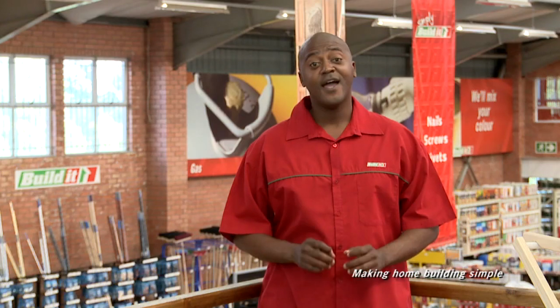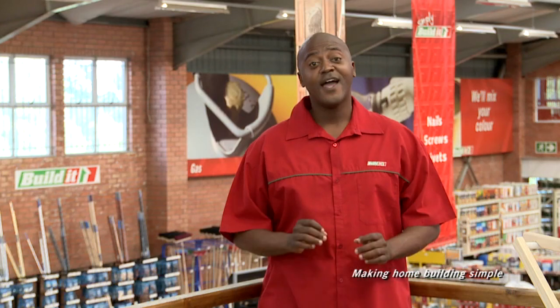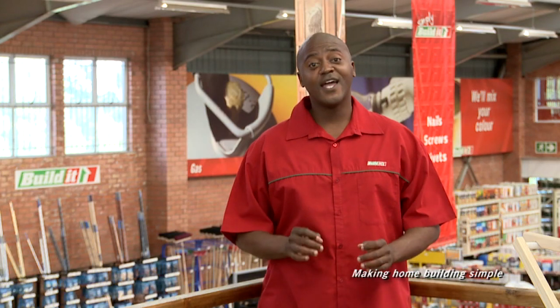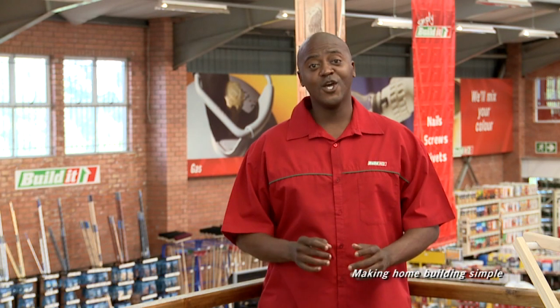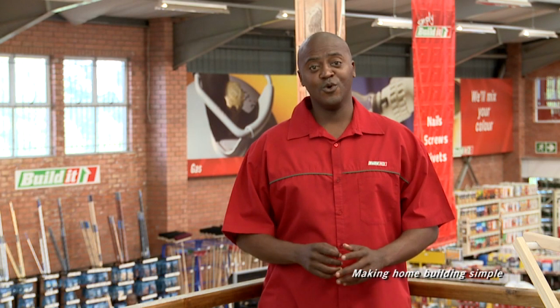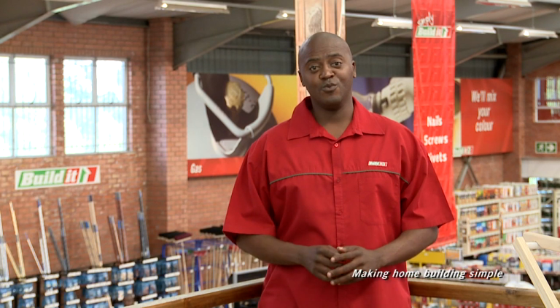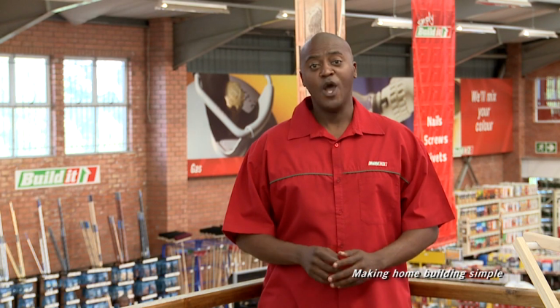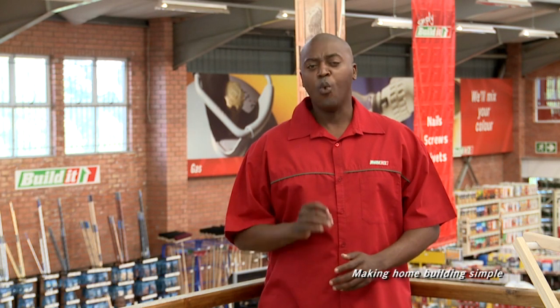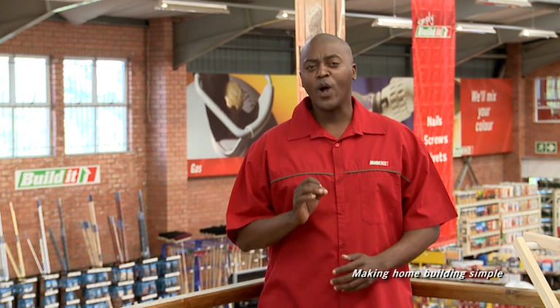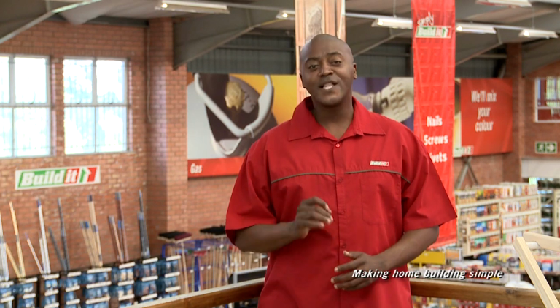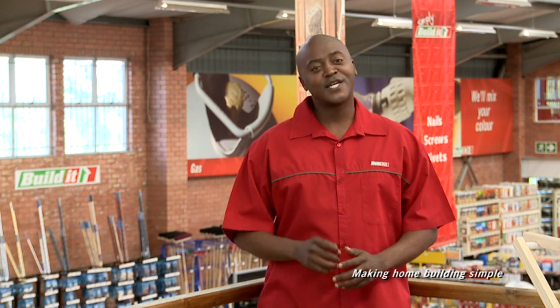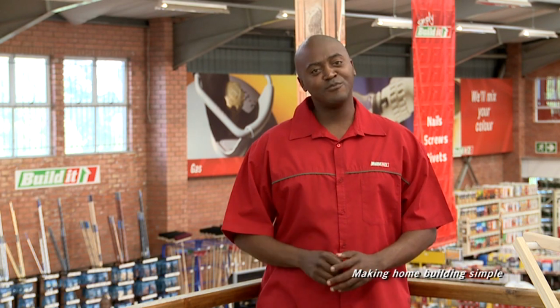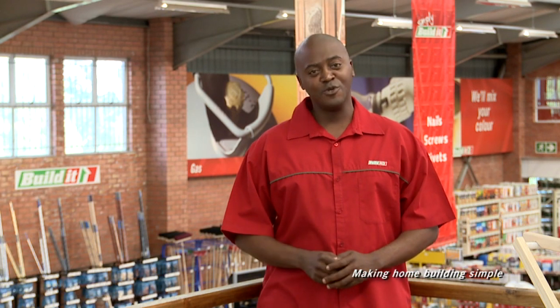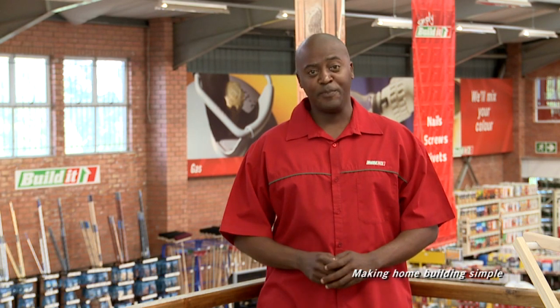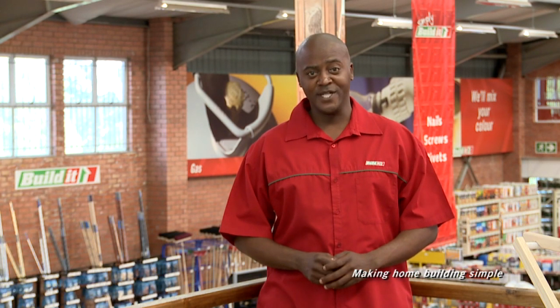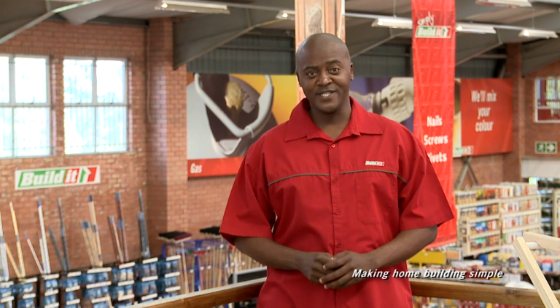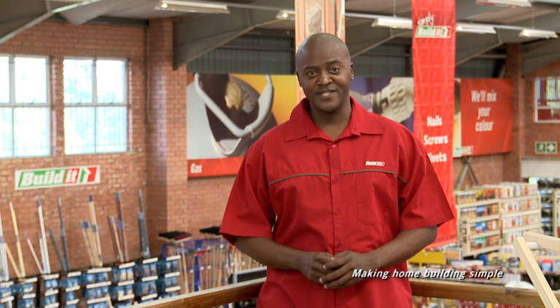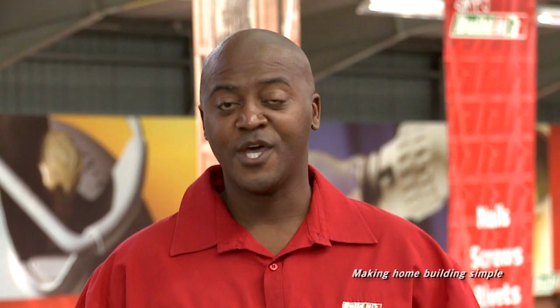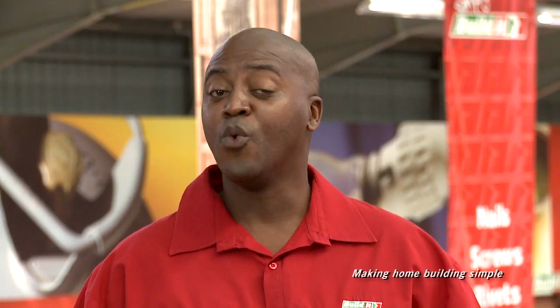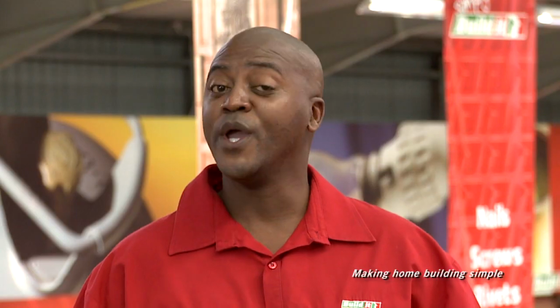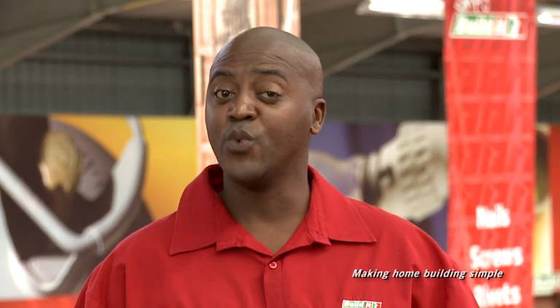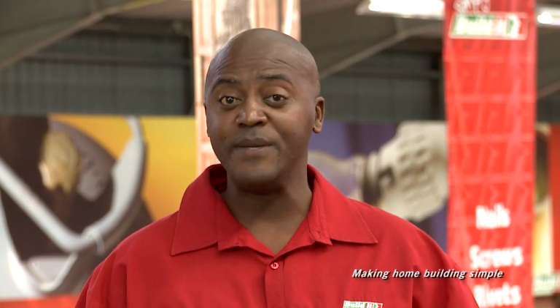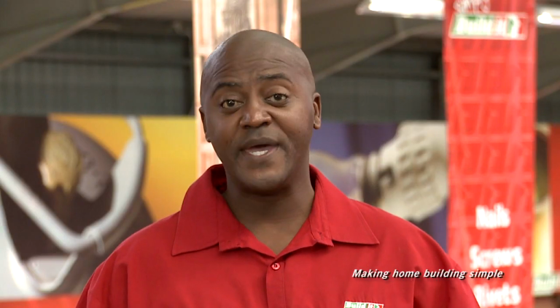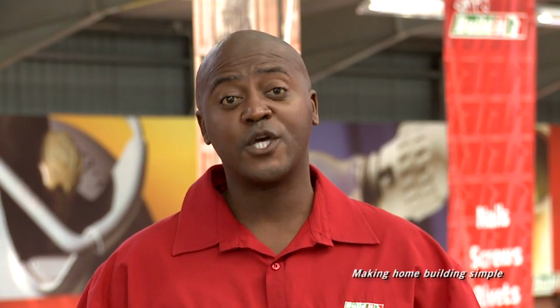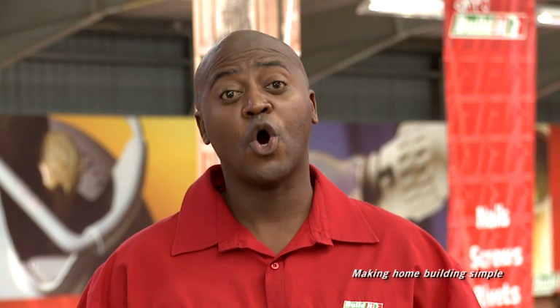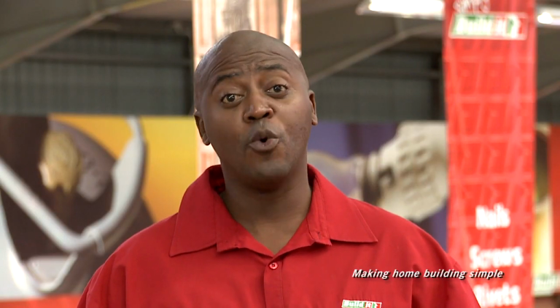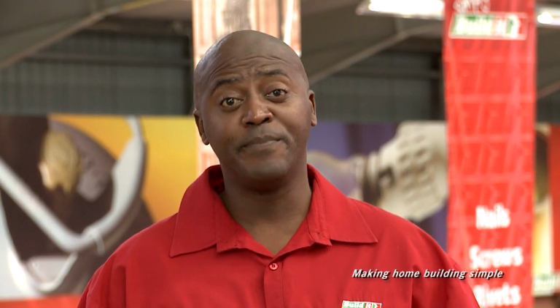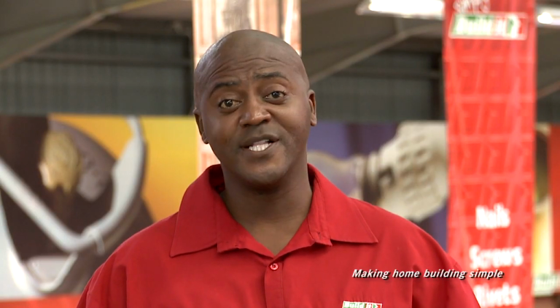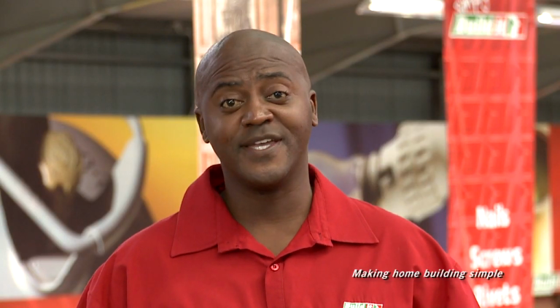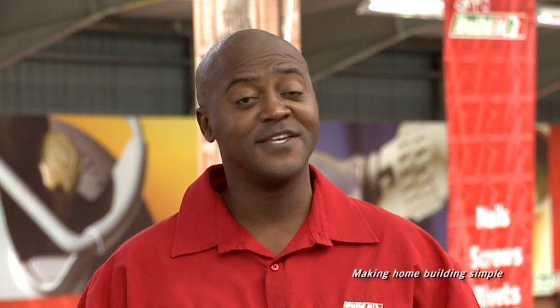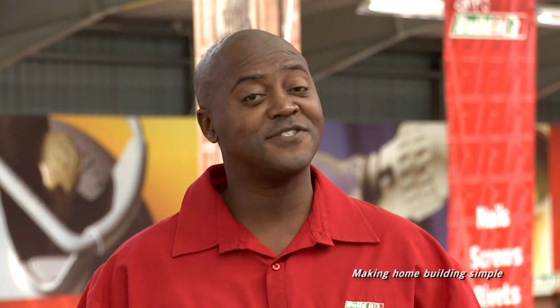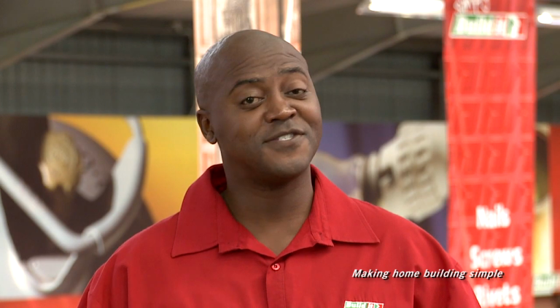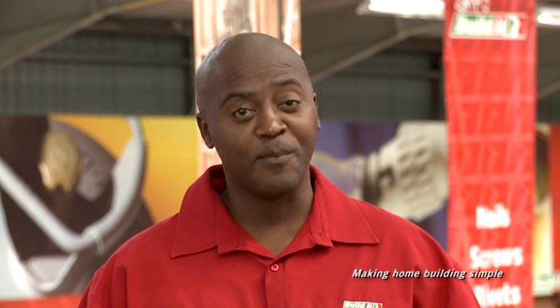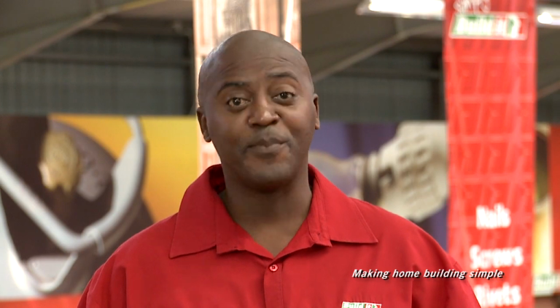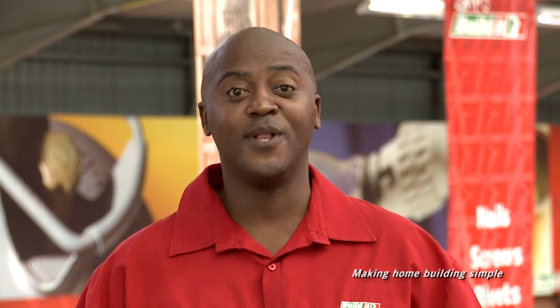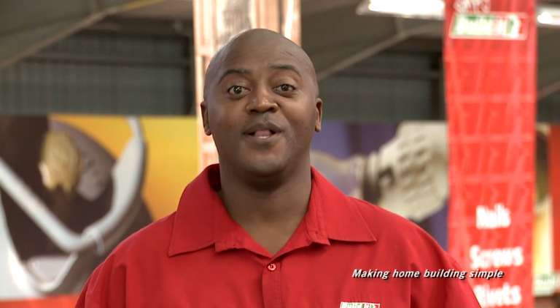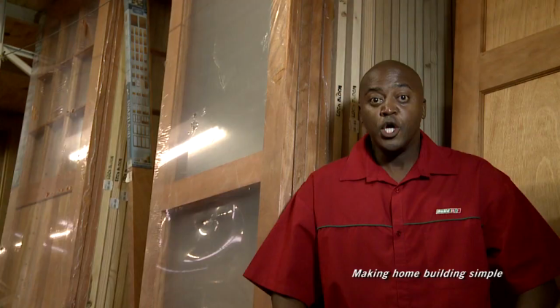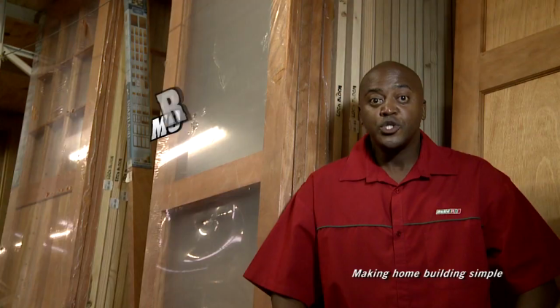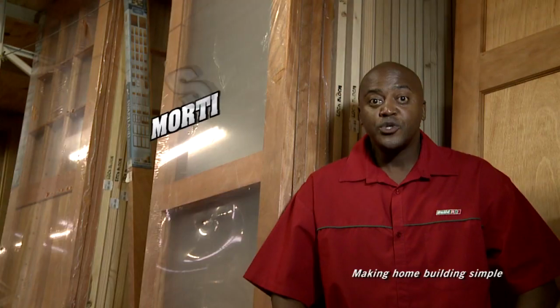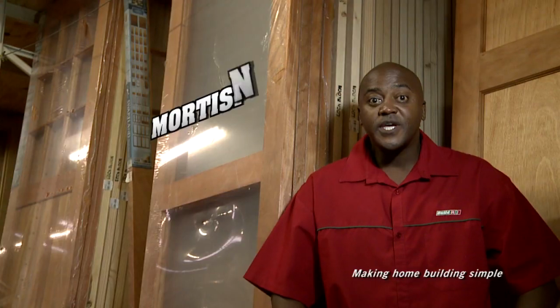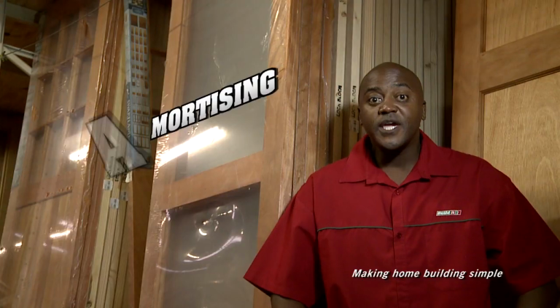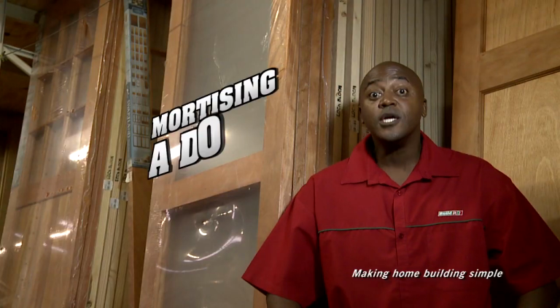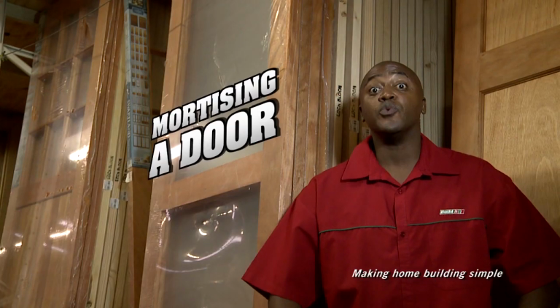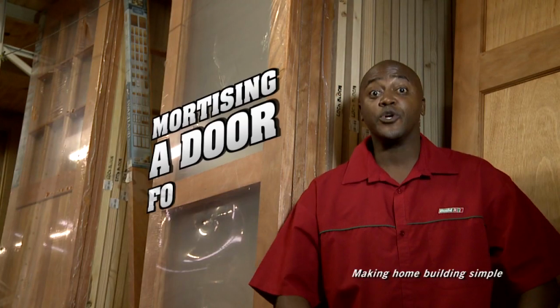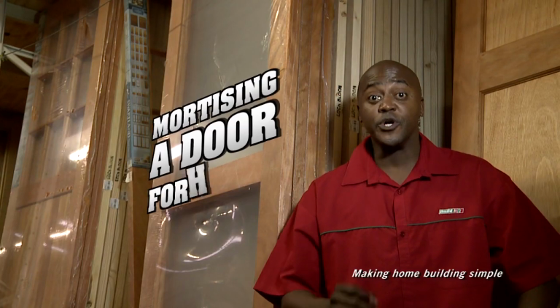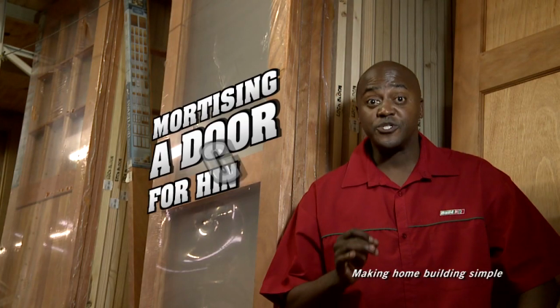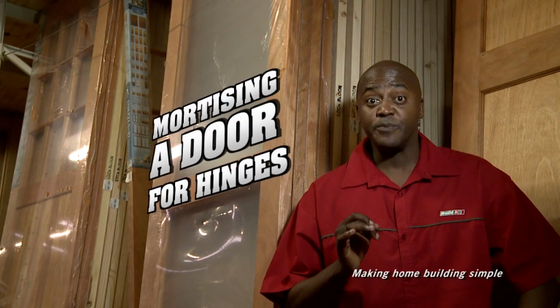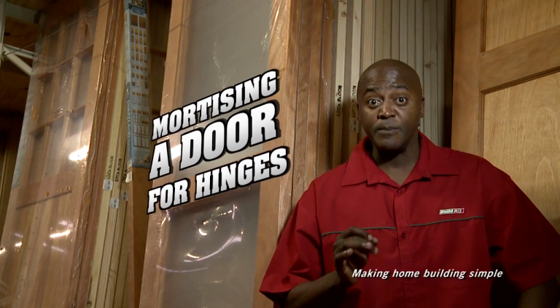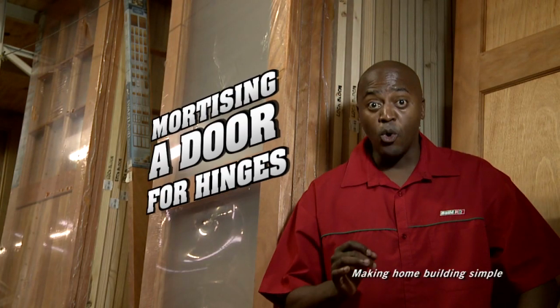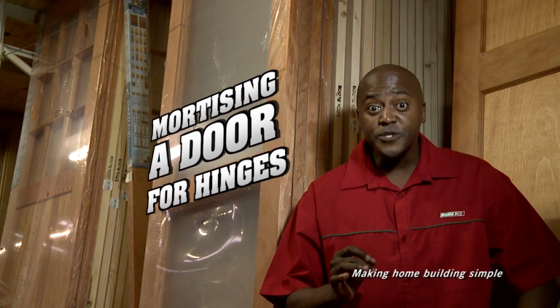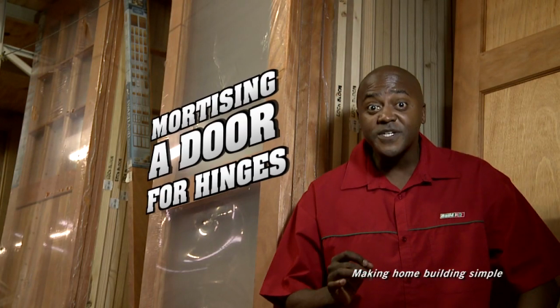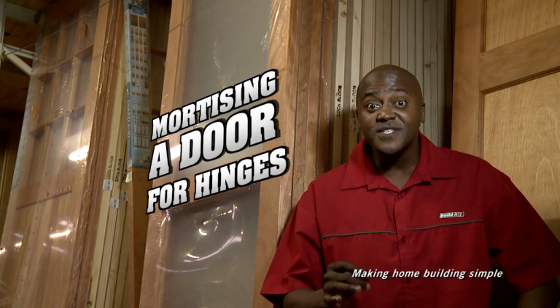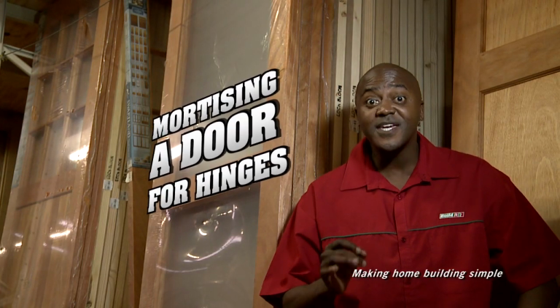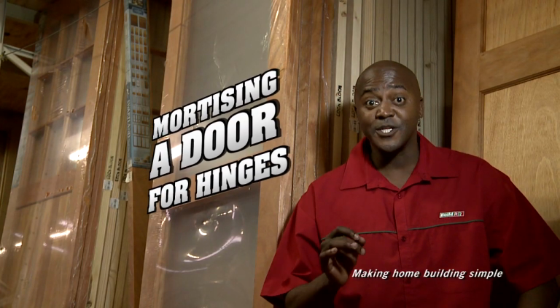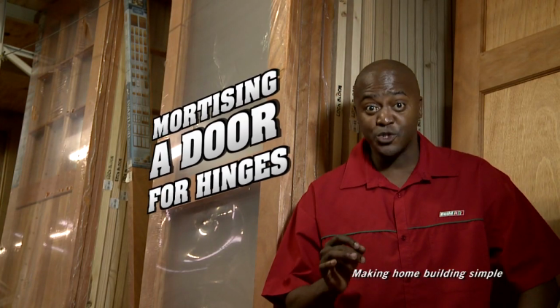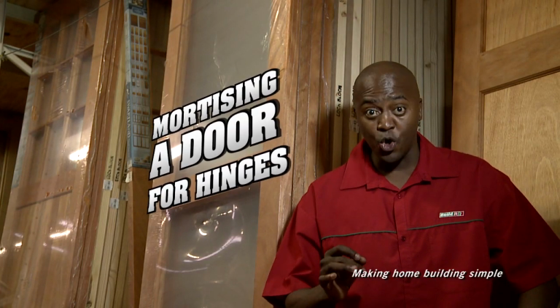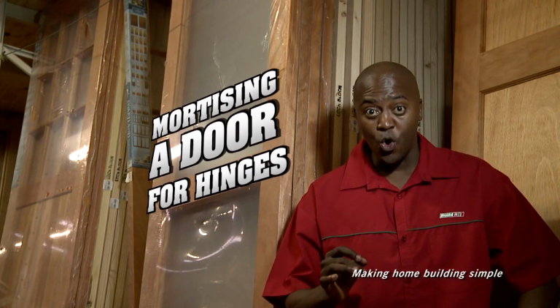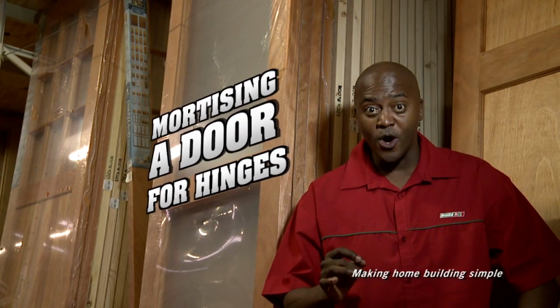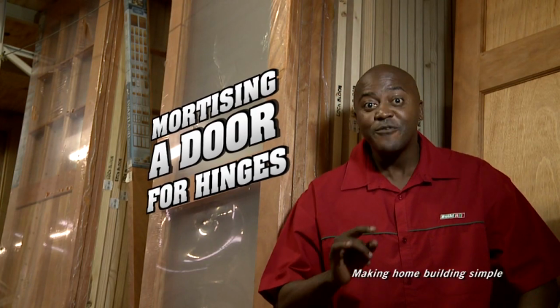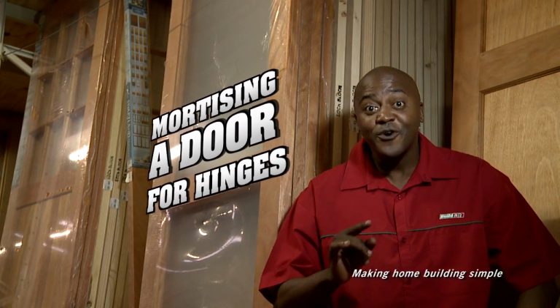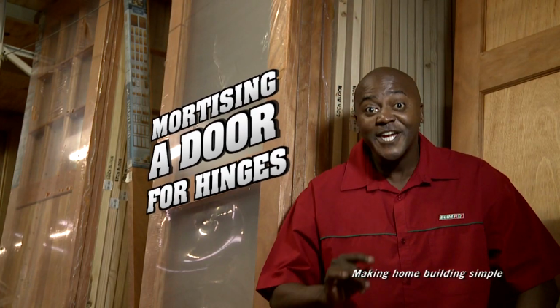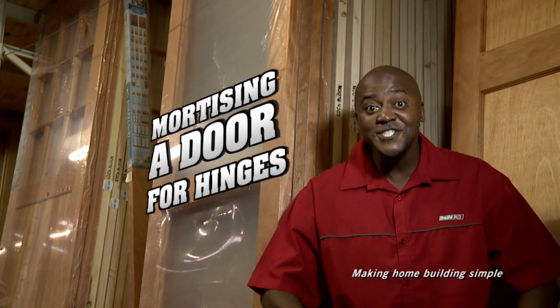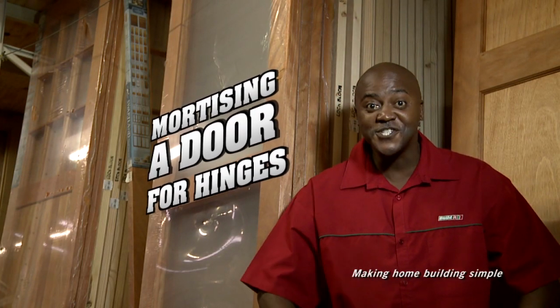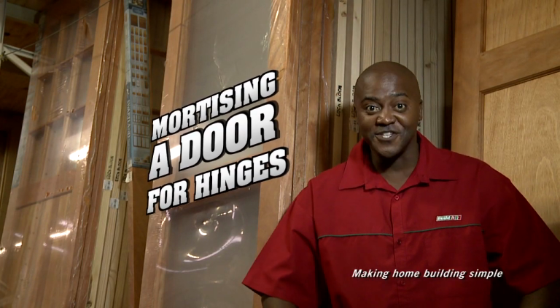Hello, welcome to Build It! where we make home building simple. Today we're going to be mortising a door for hinges.